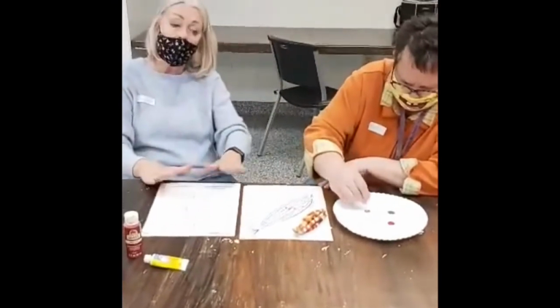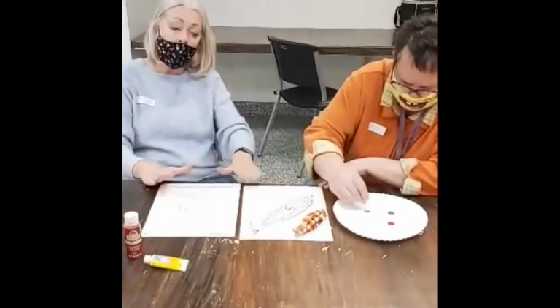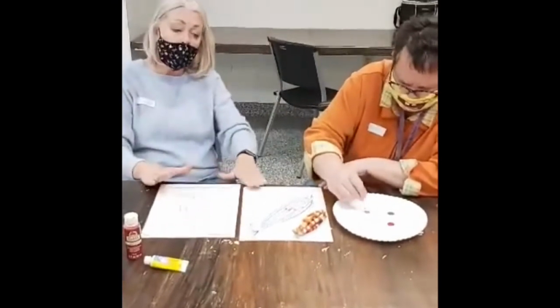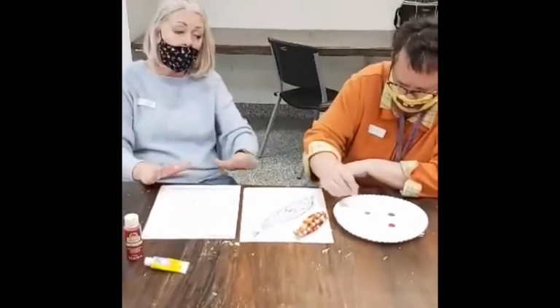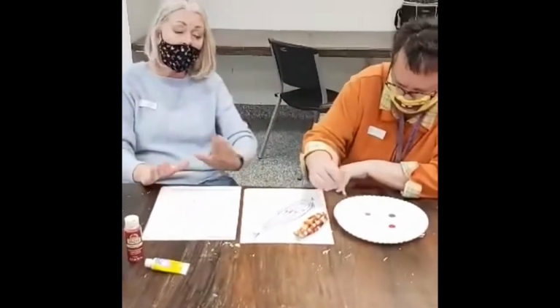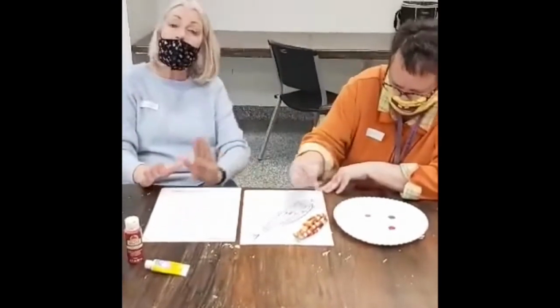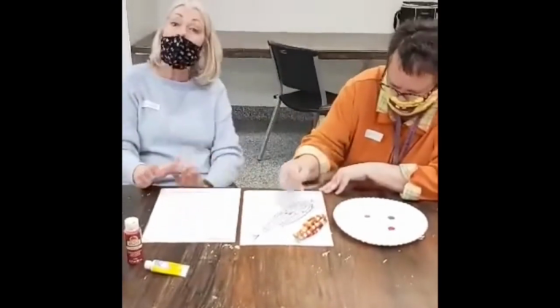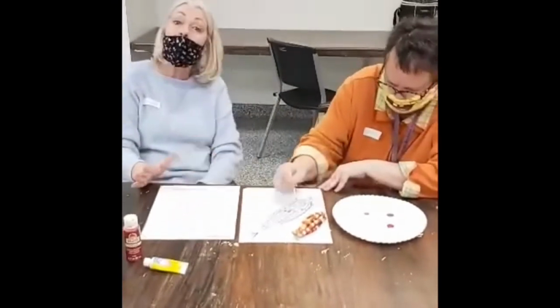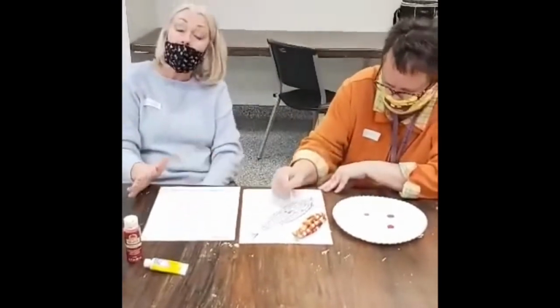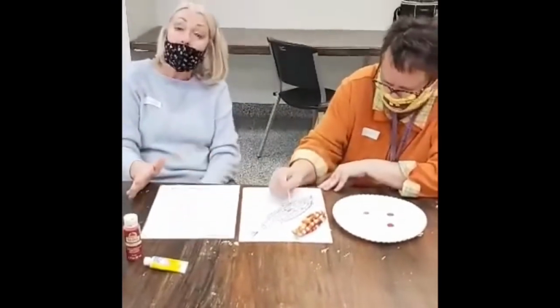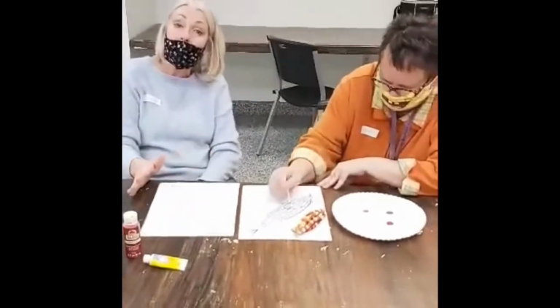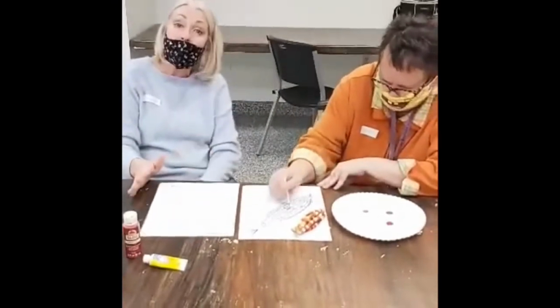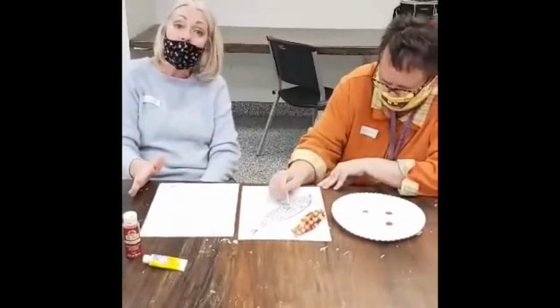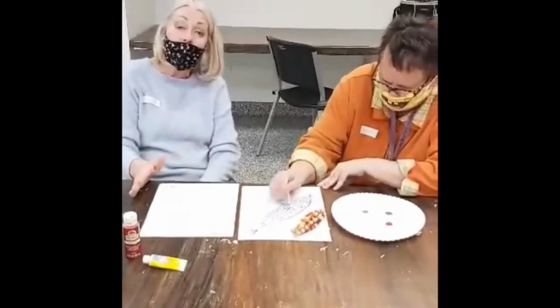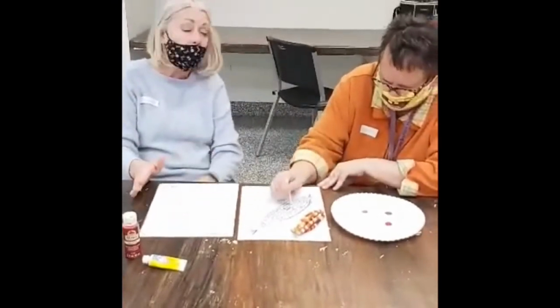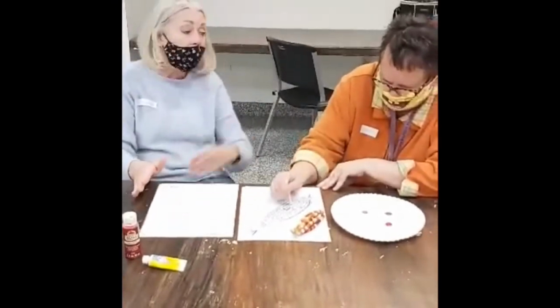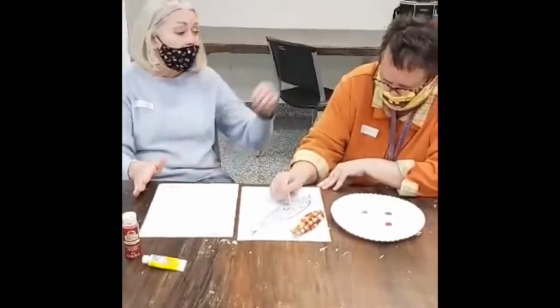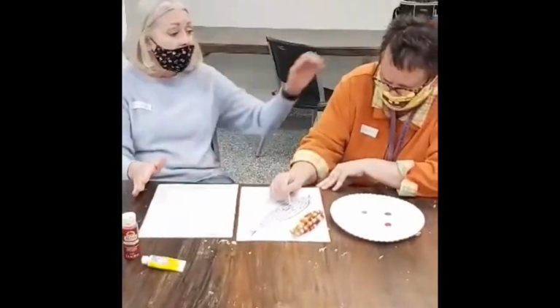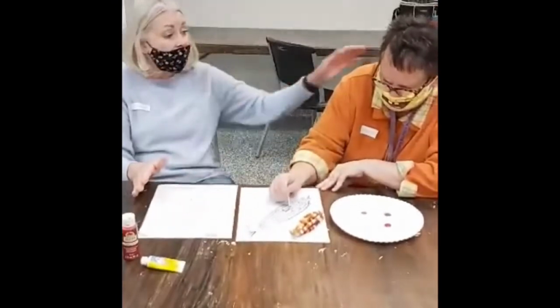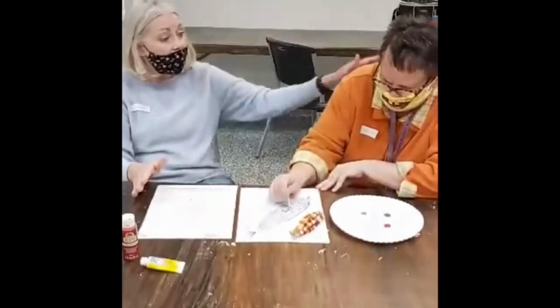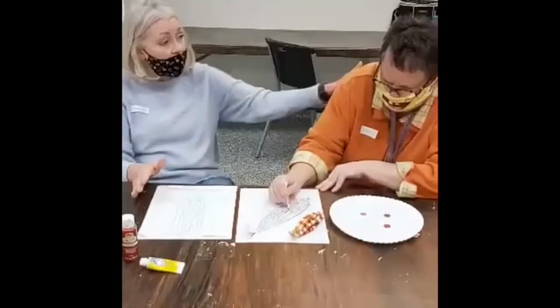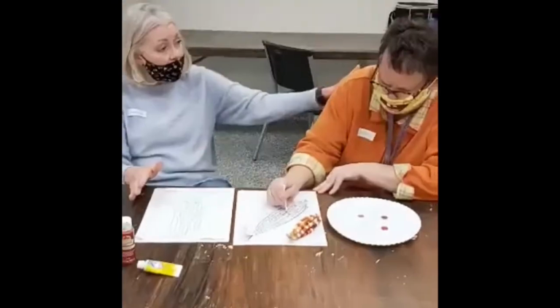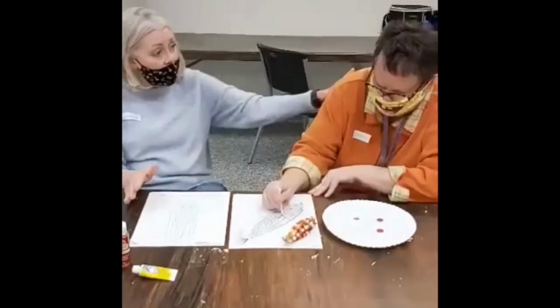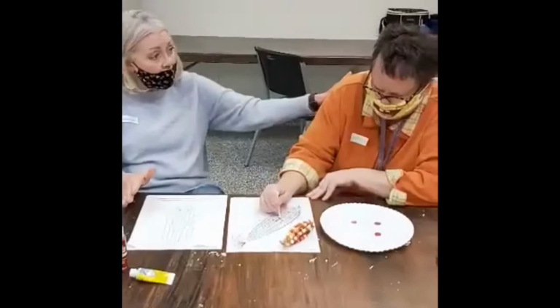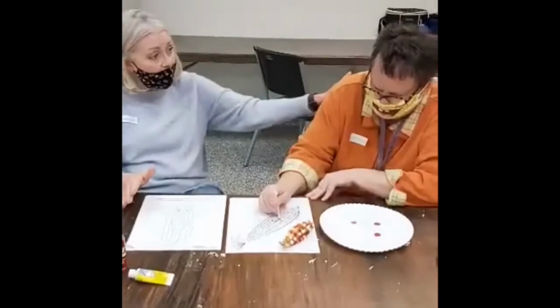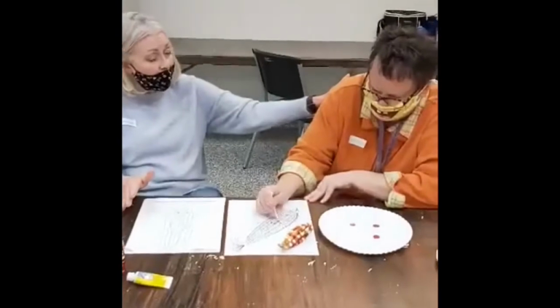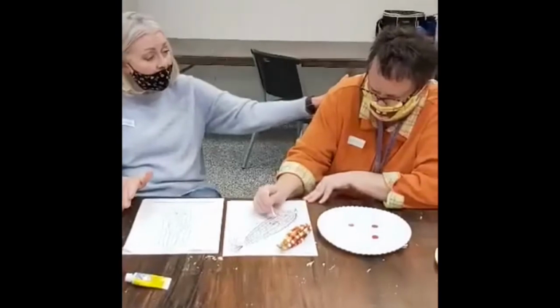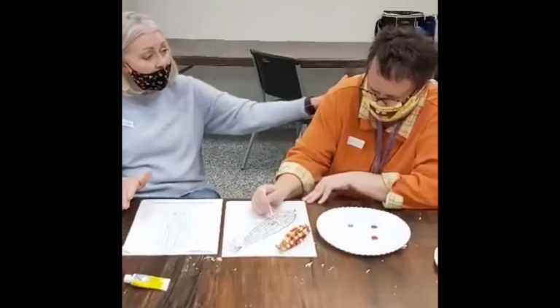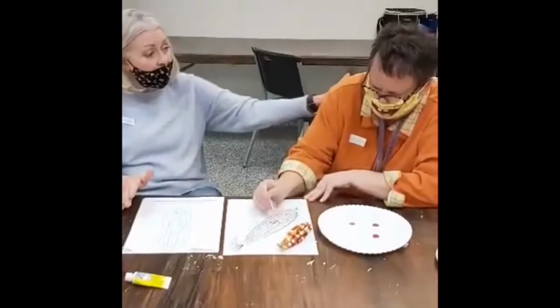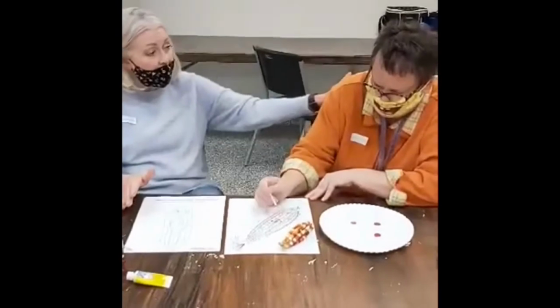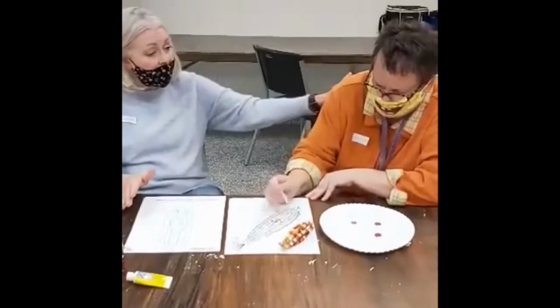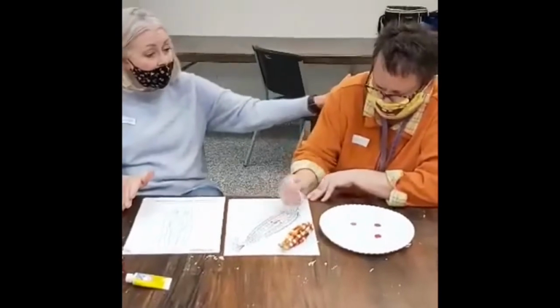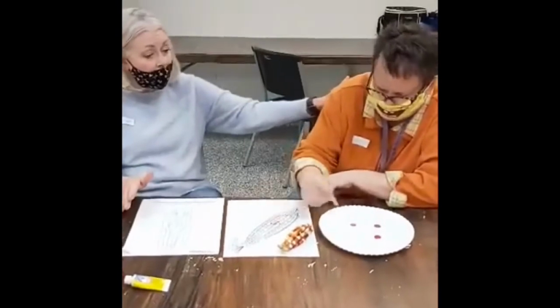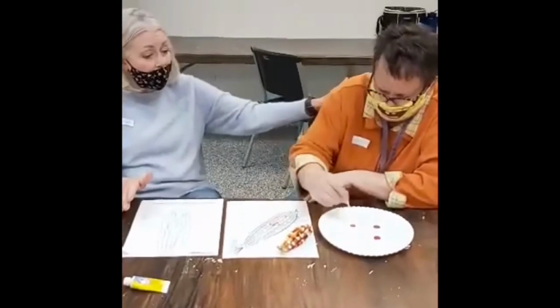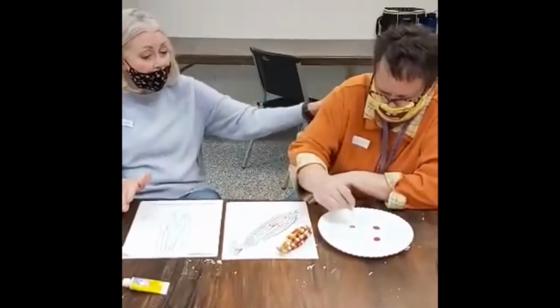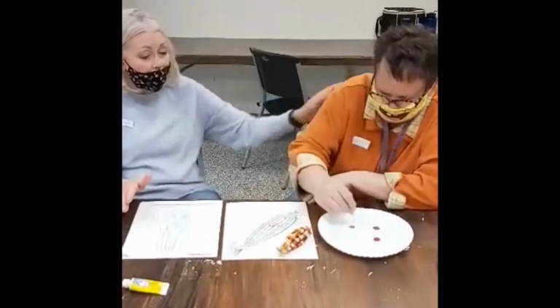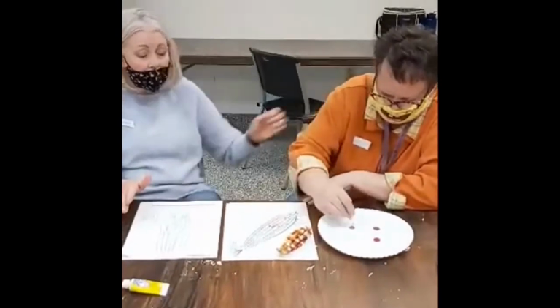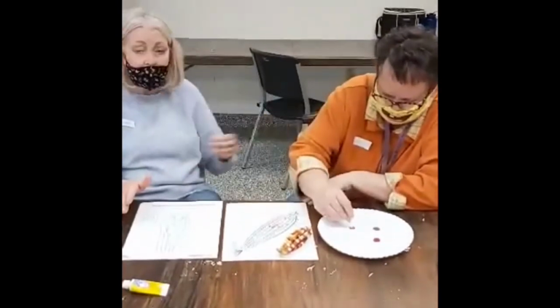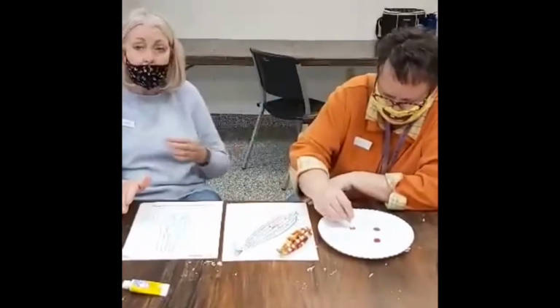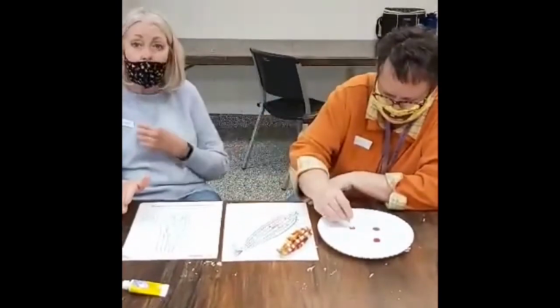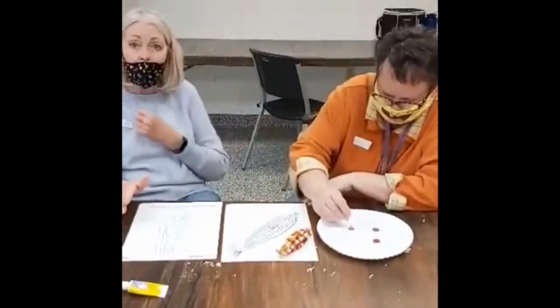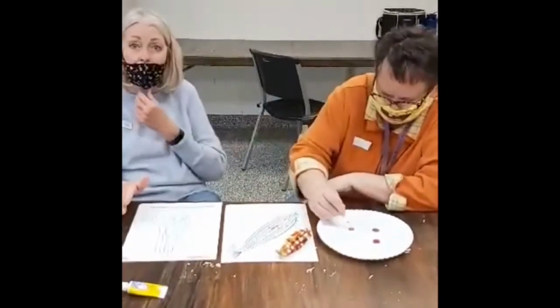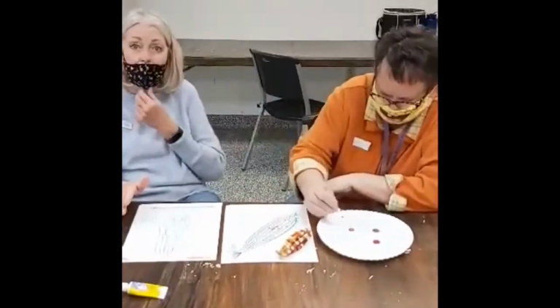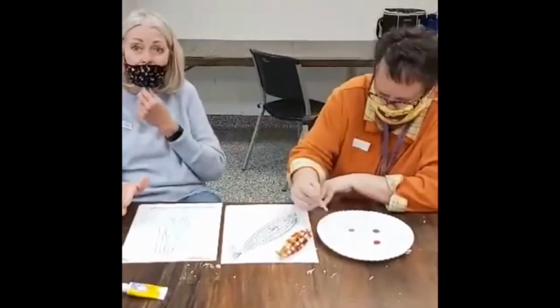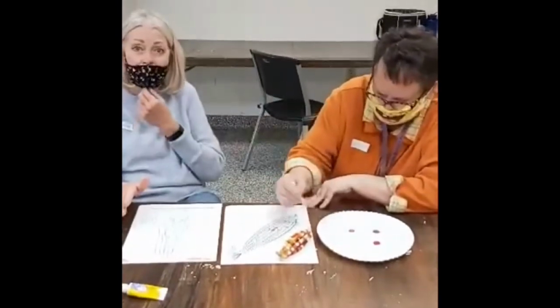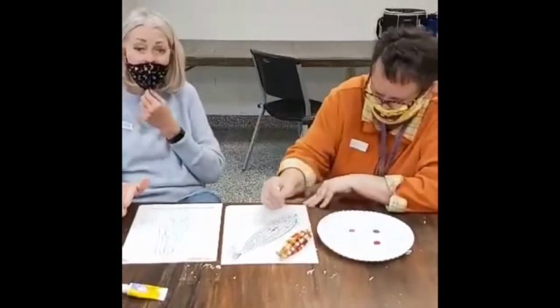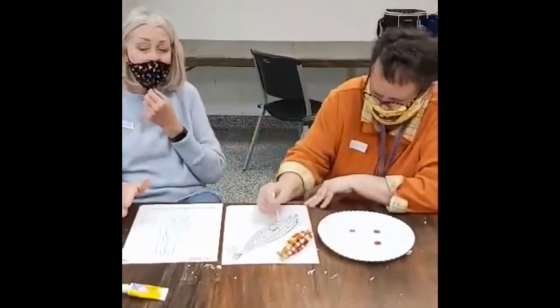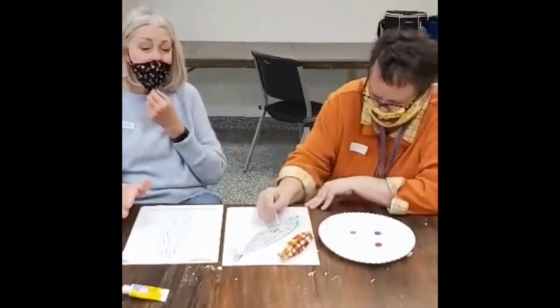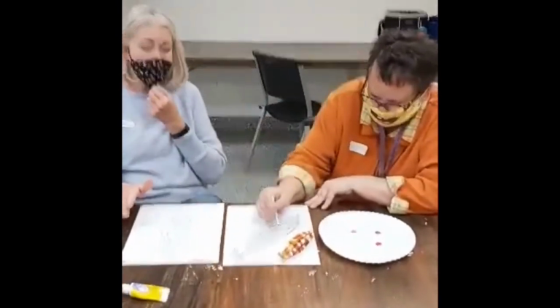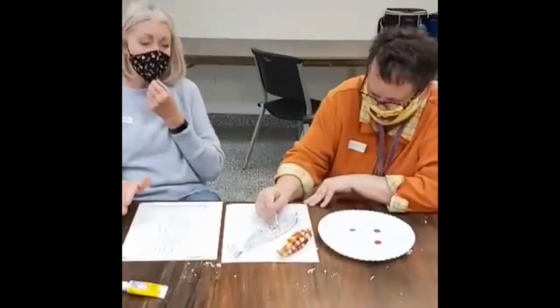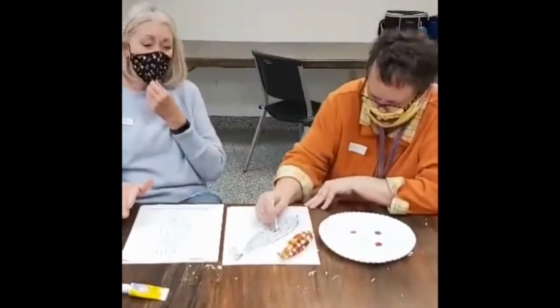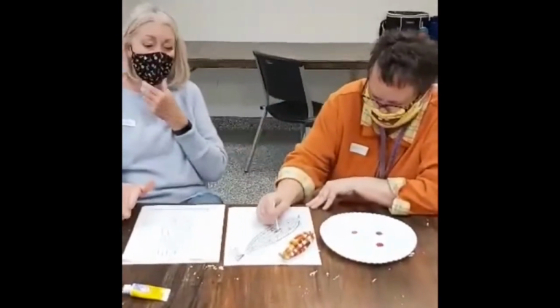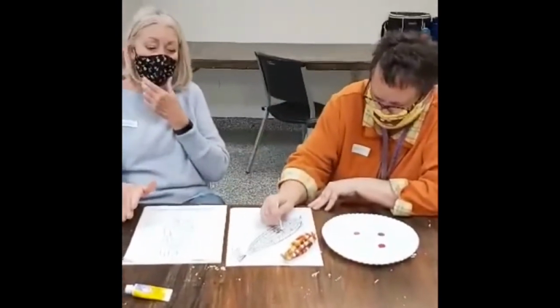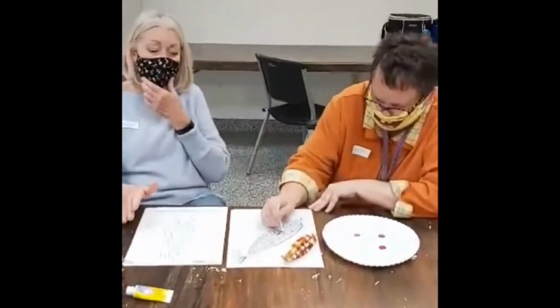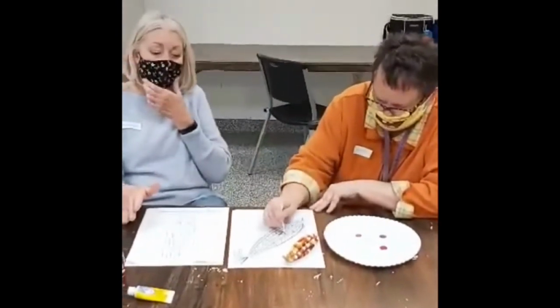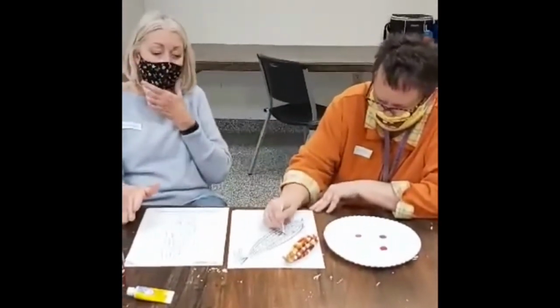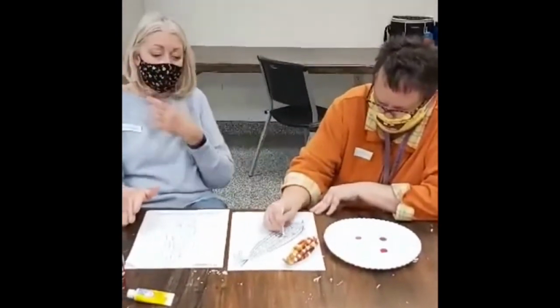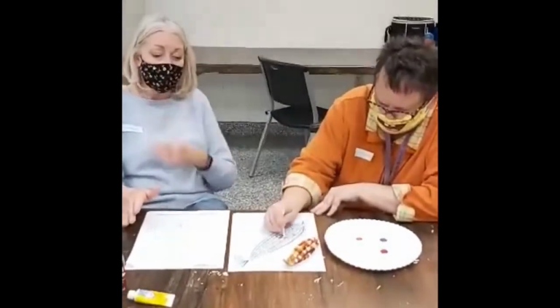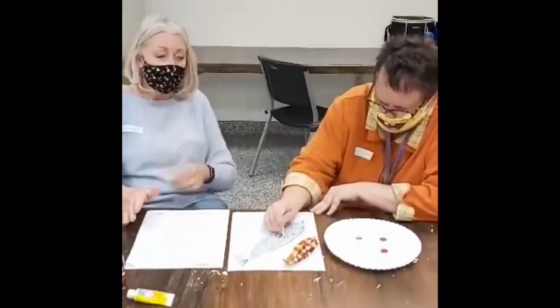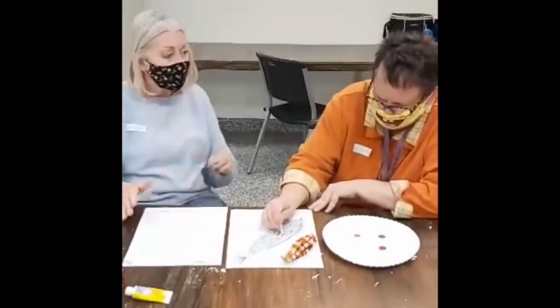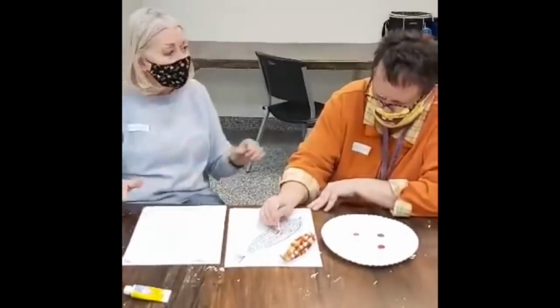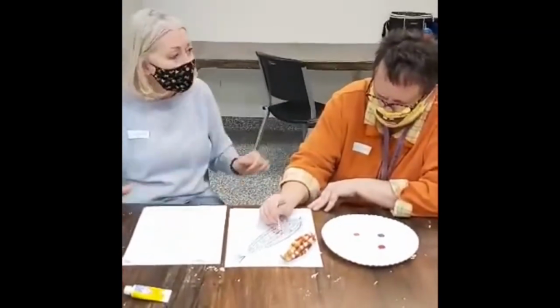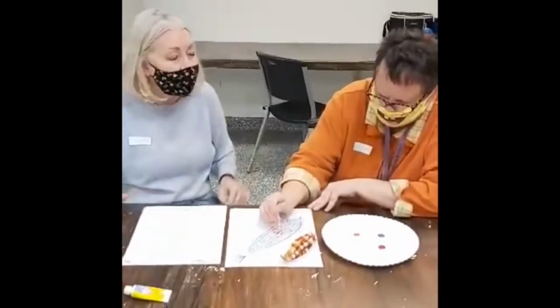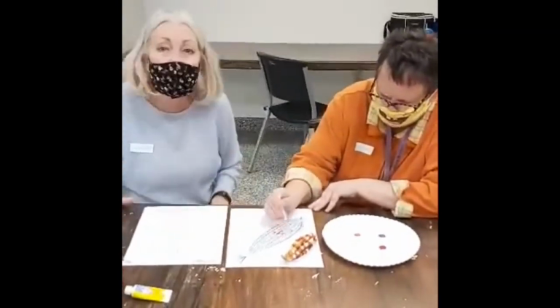I hope you have fun making your Indian corn. Lisa, you did a great job again as my craft helper. Good job.